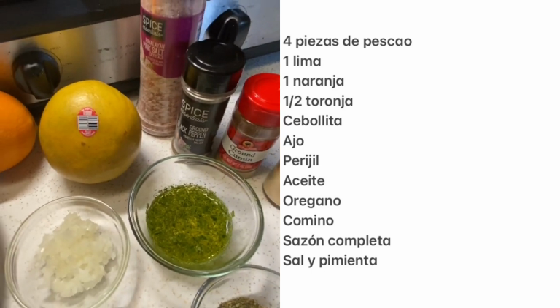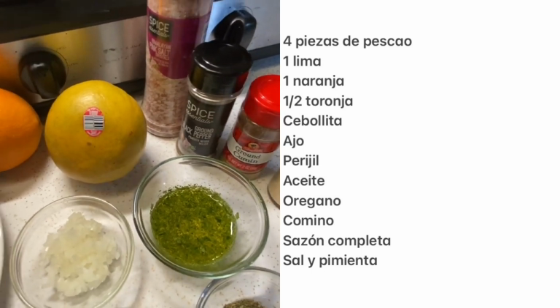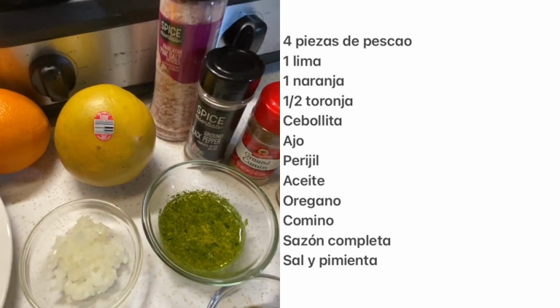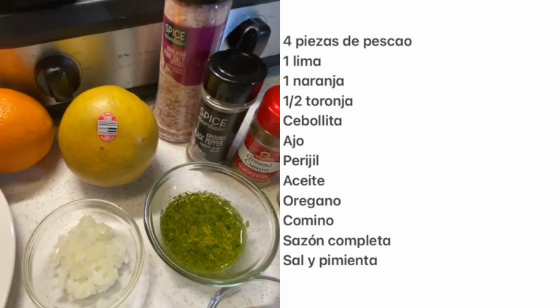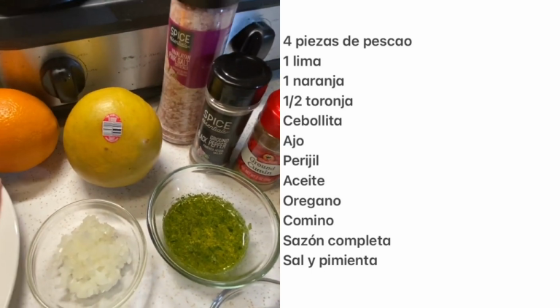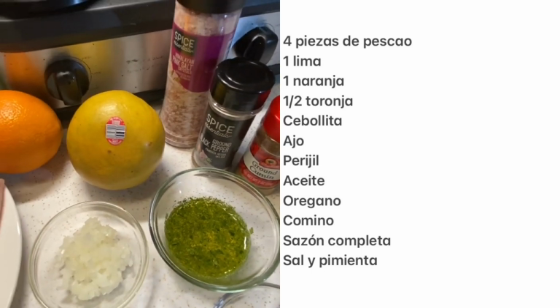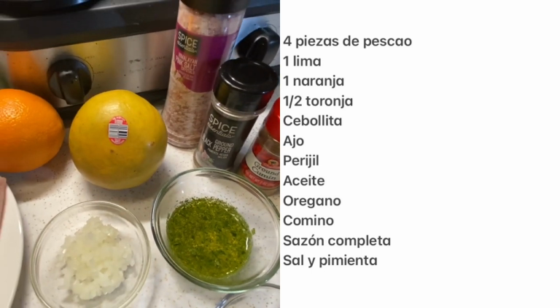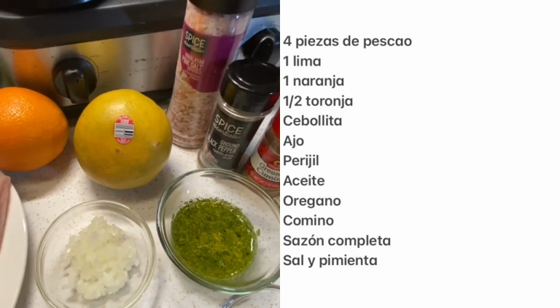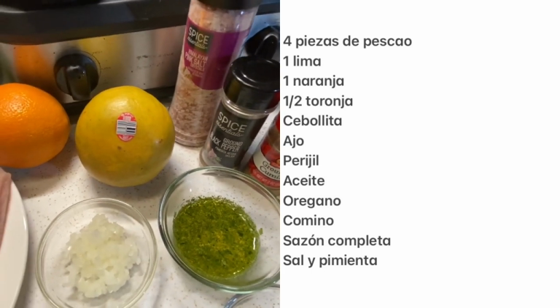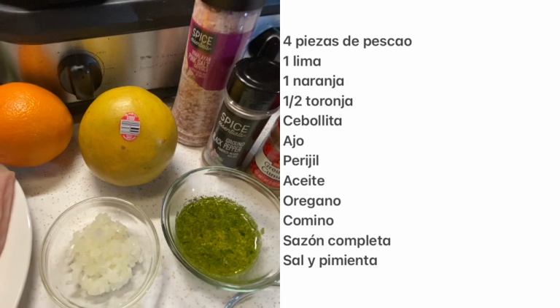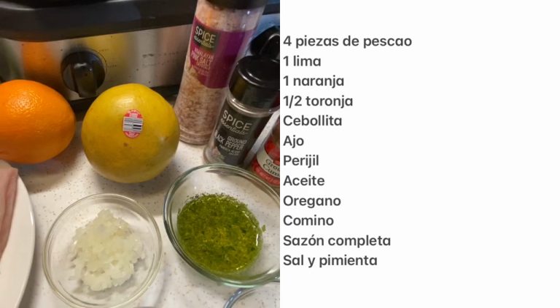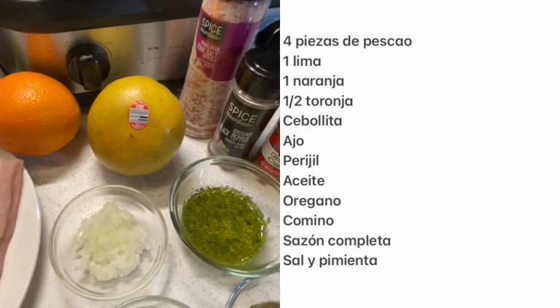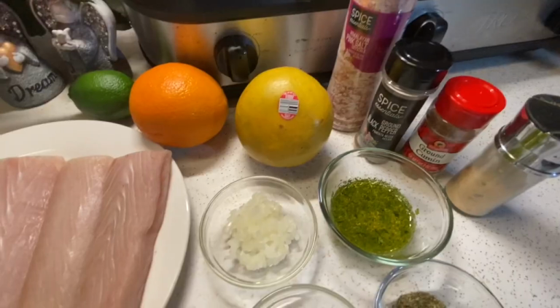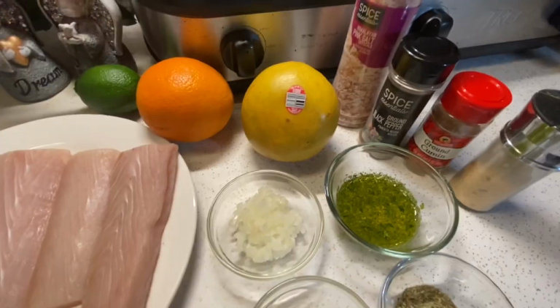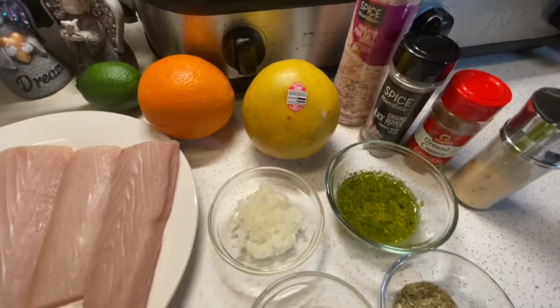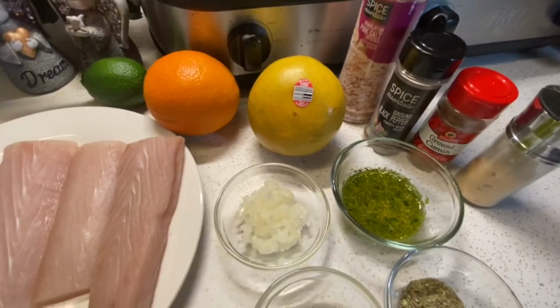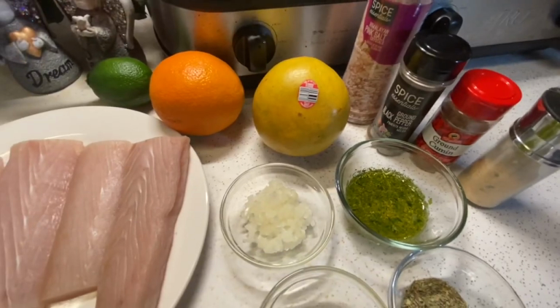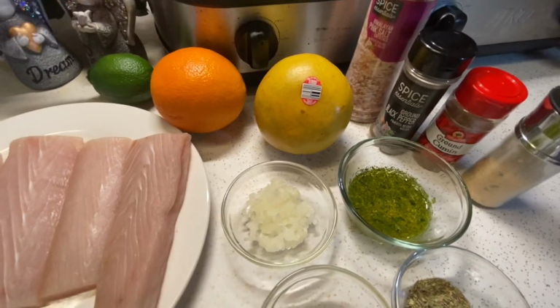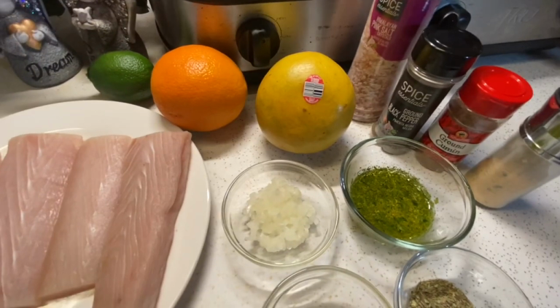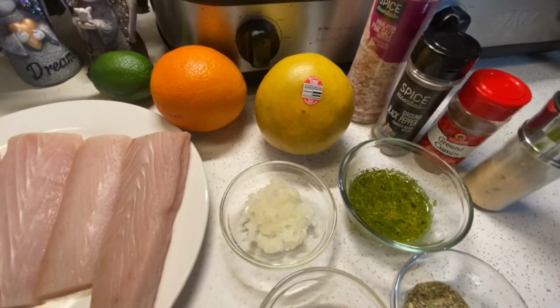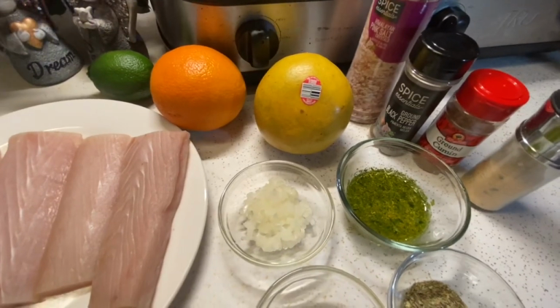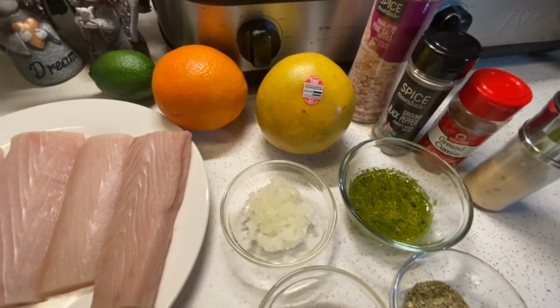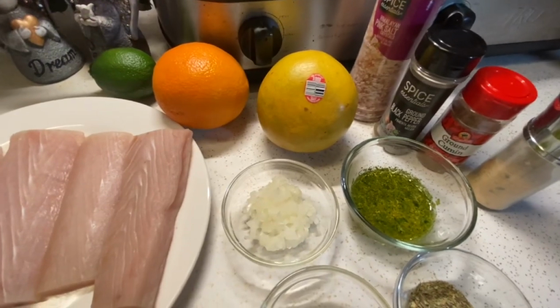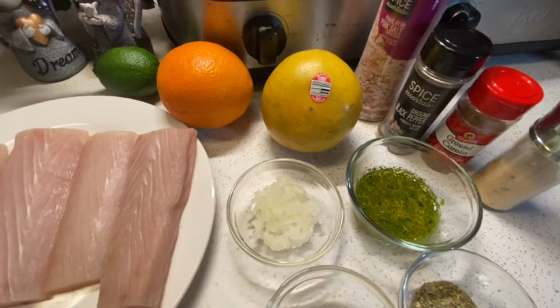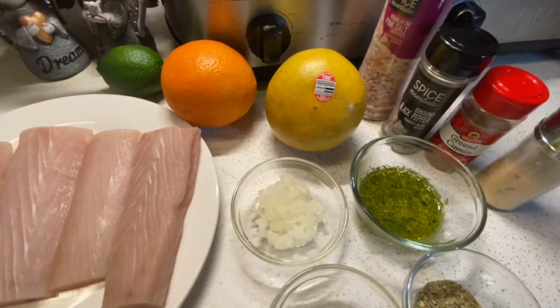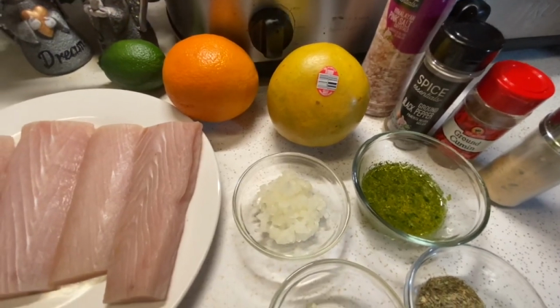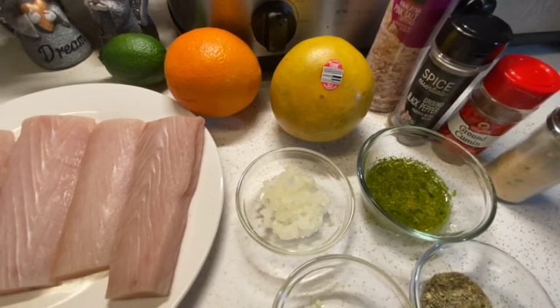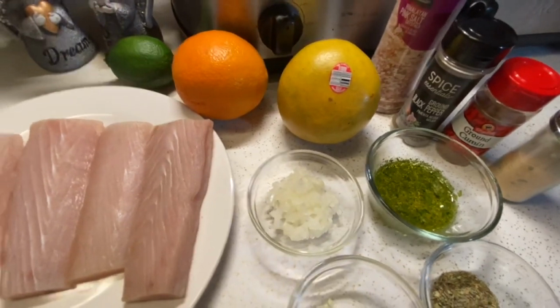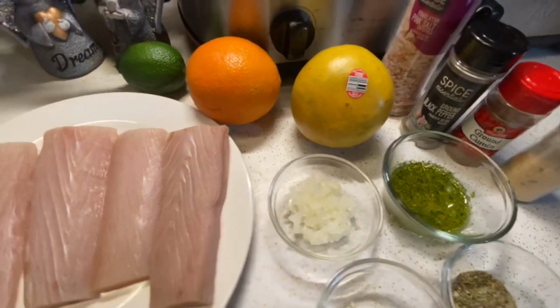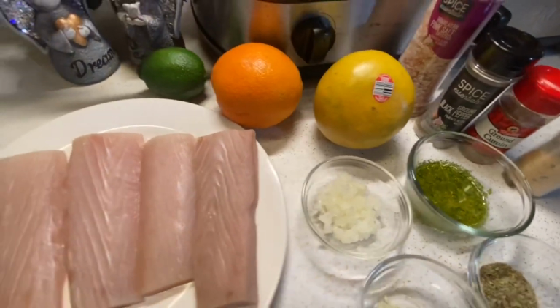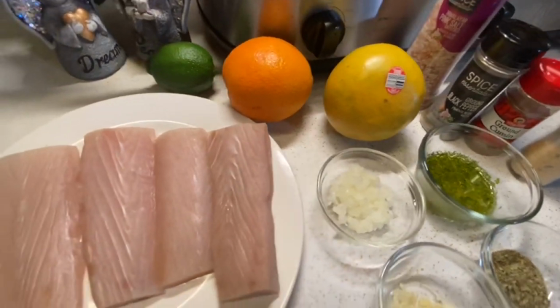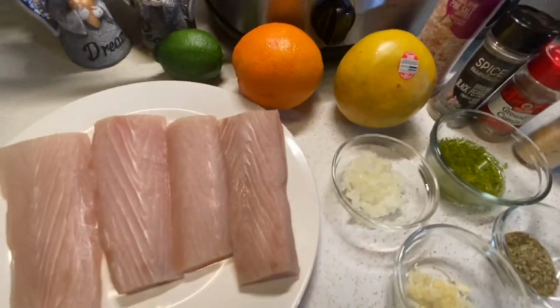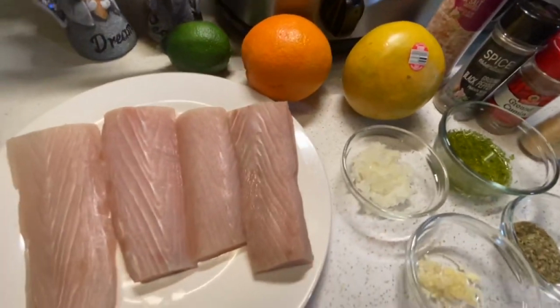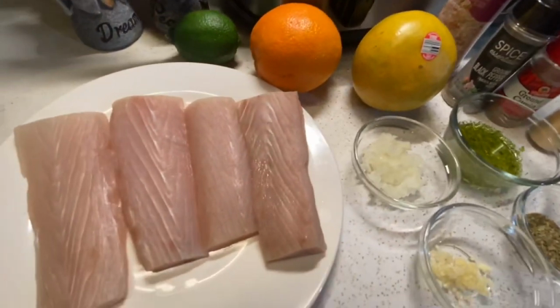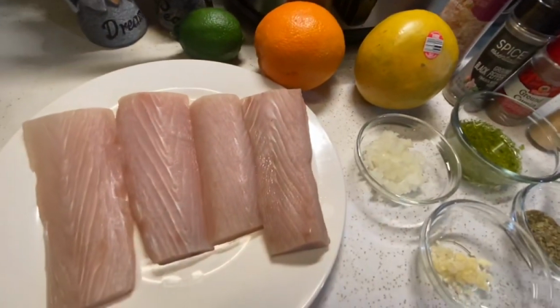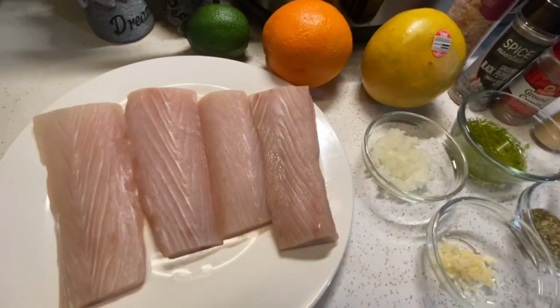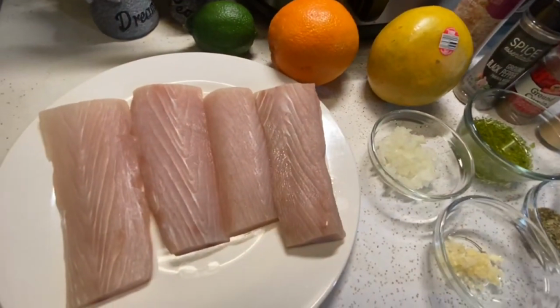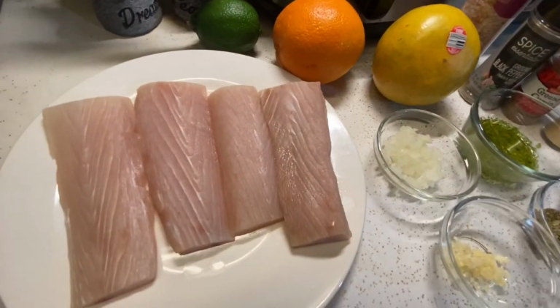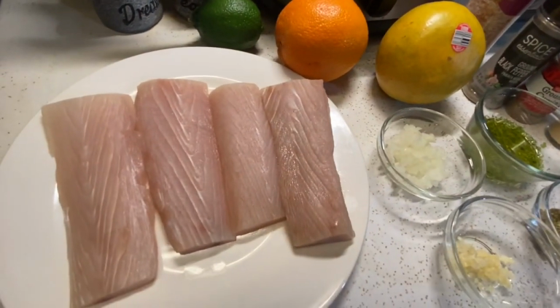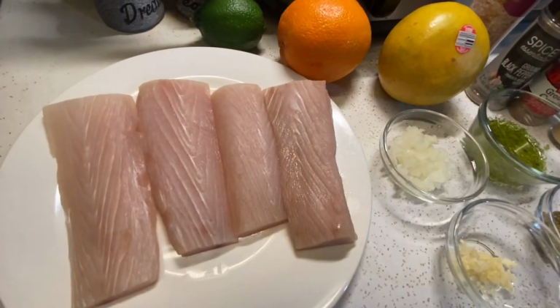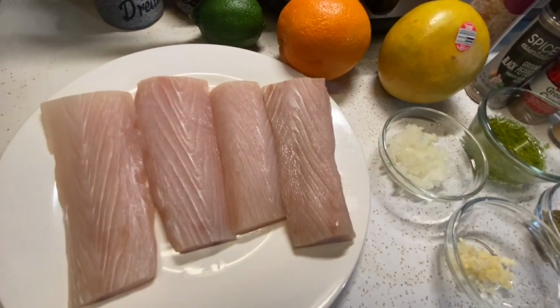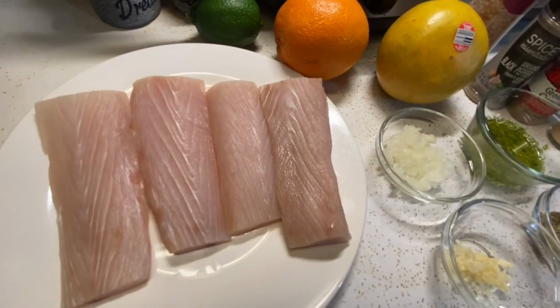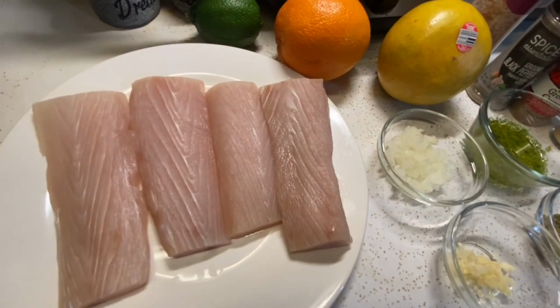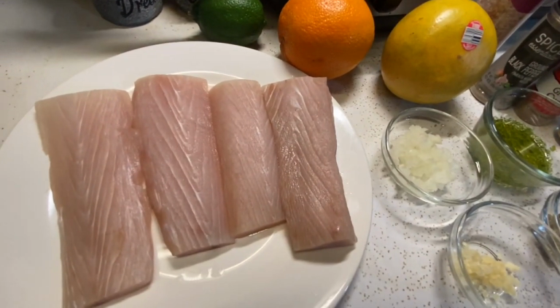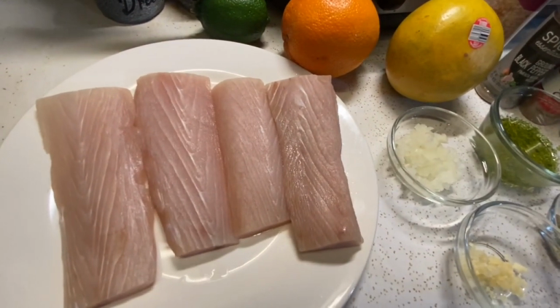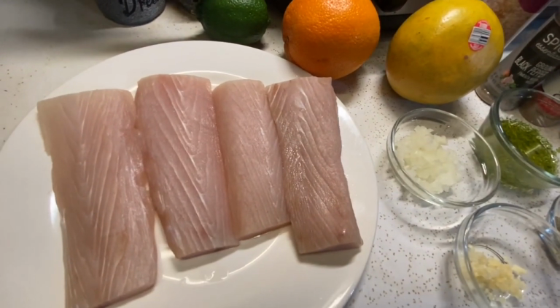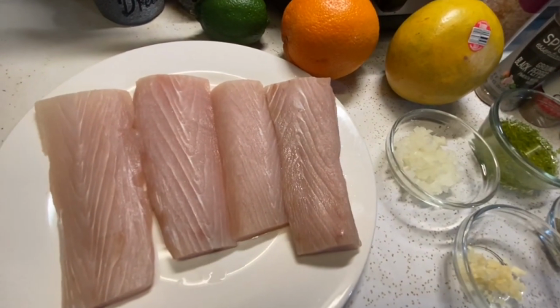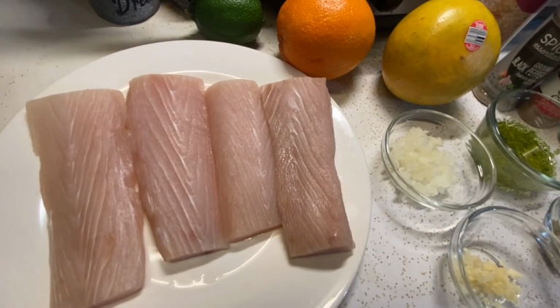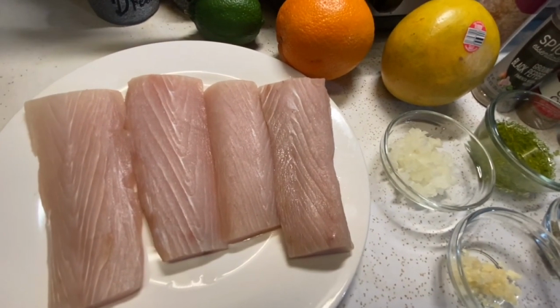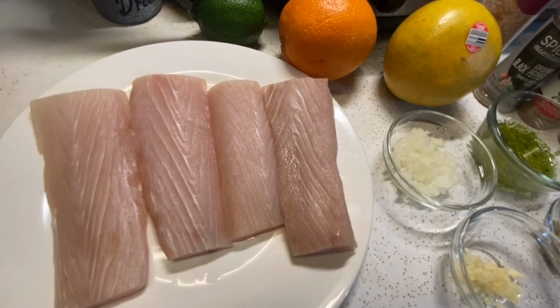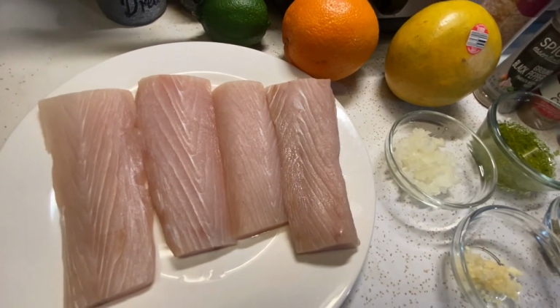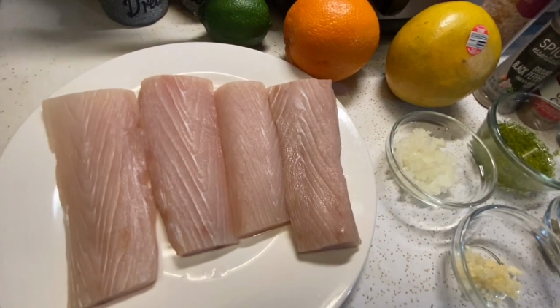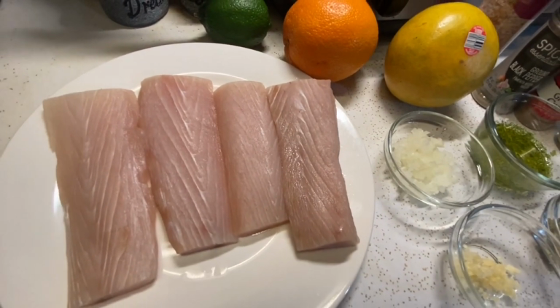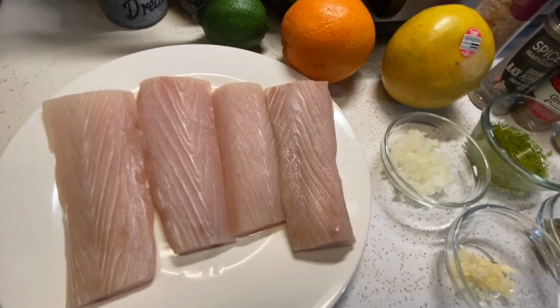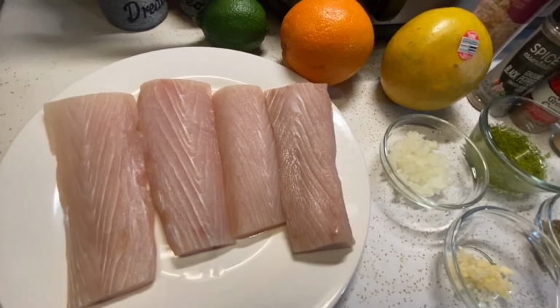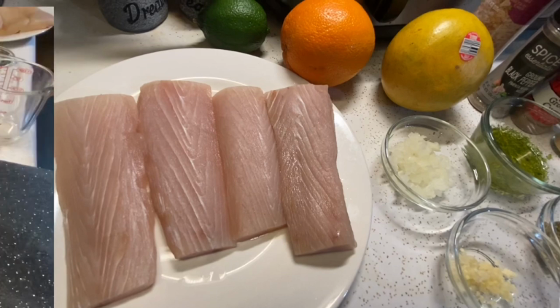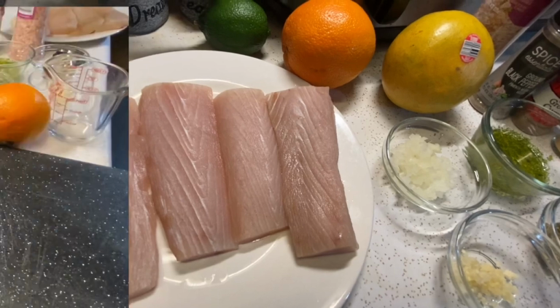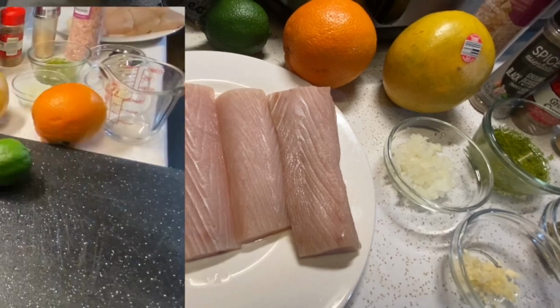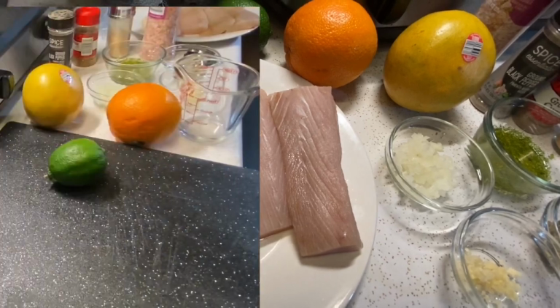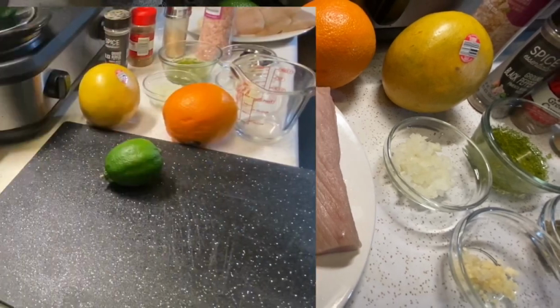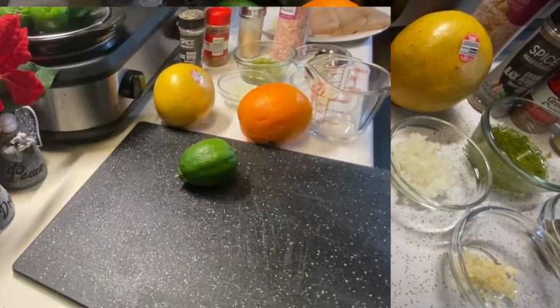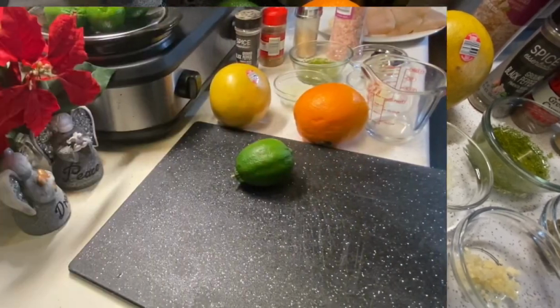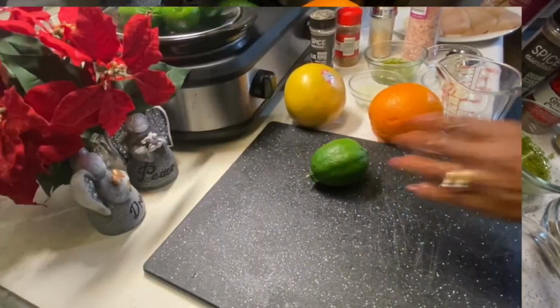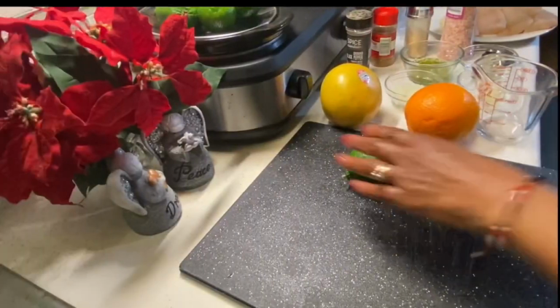Aquí tengo un pescado grueso, se llama mahi-mahi, pero puede usar cualquier pescado grueso.